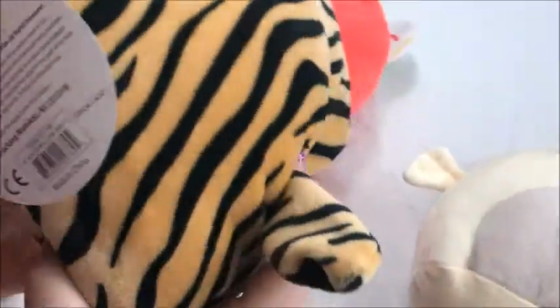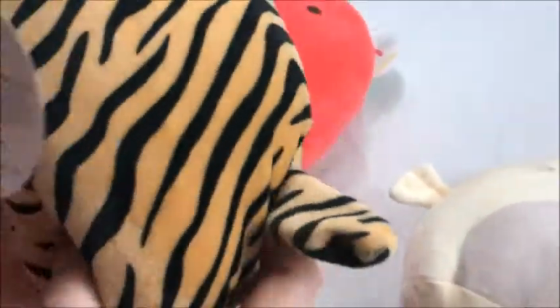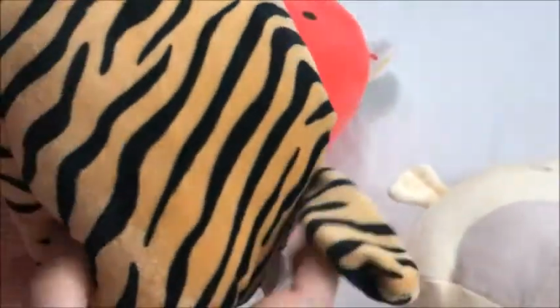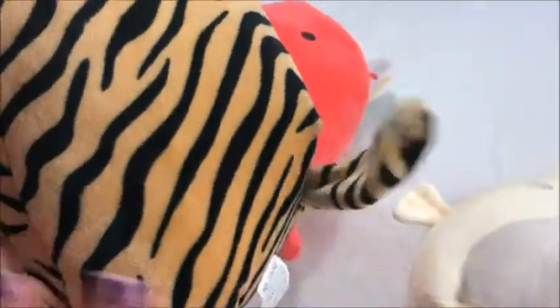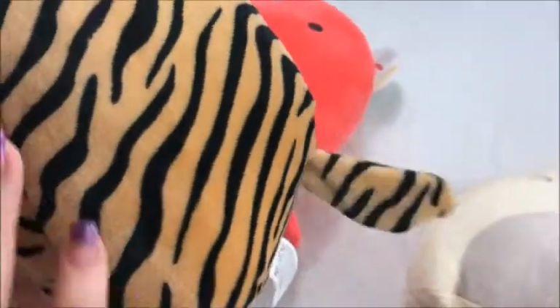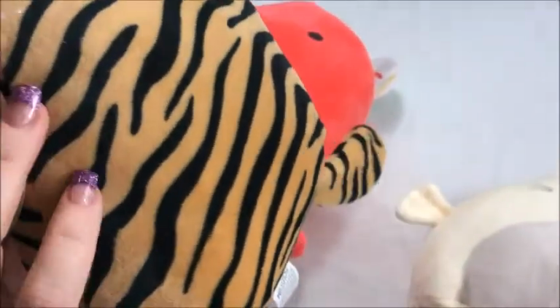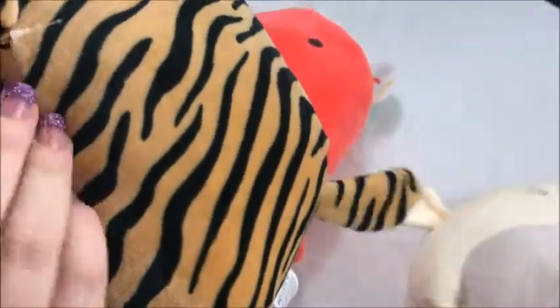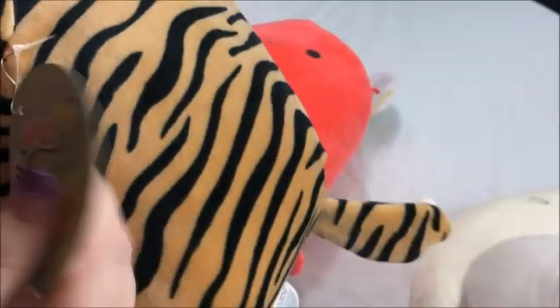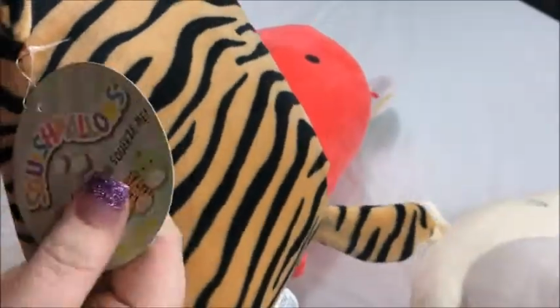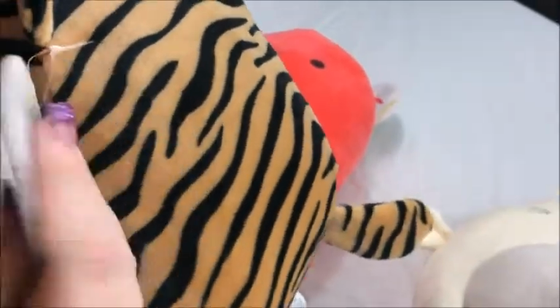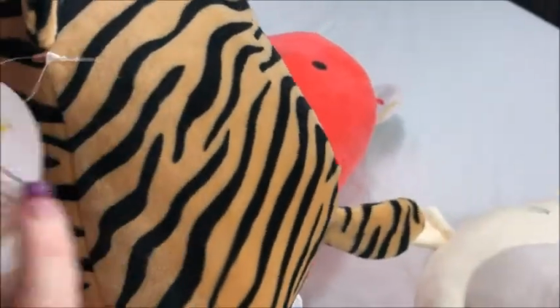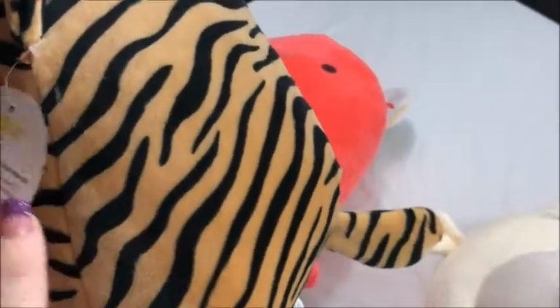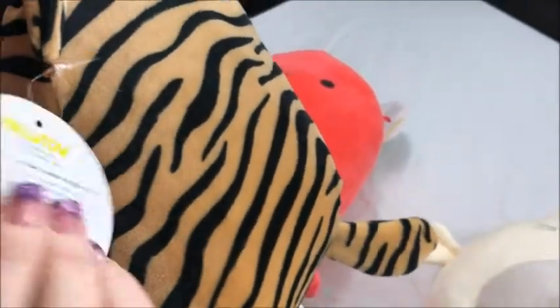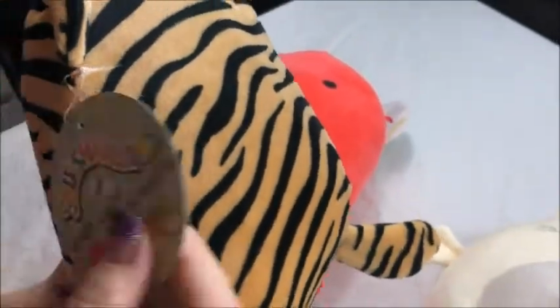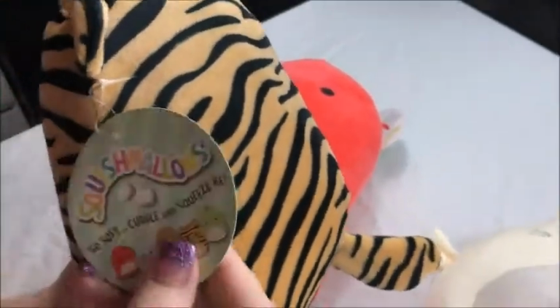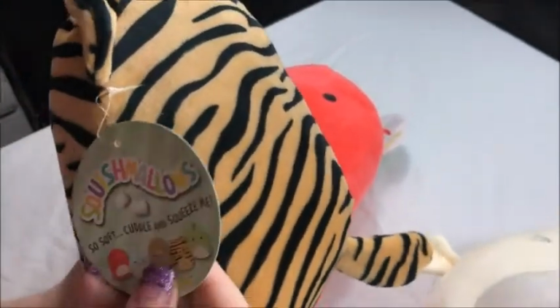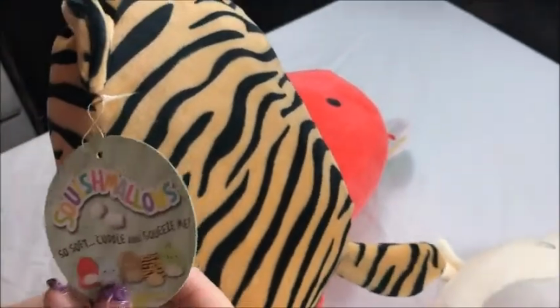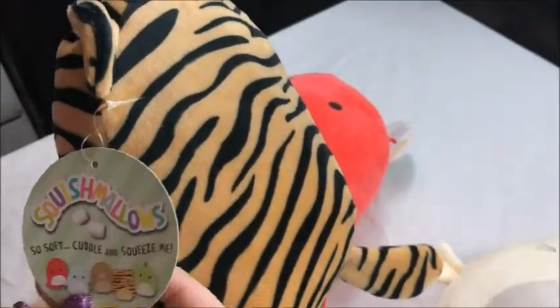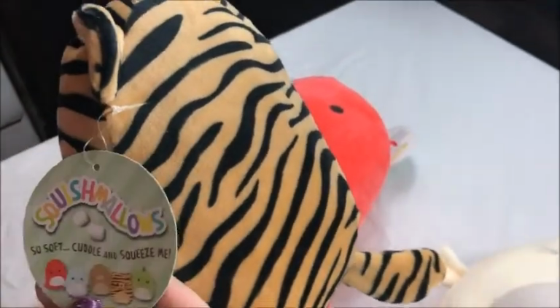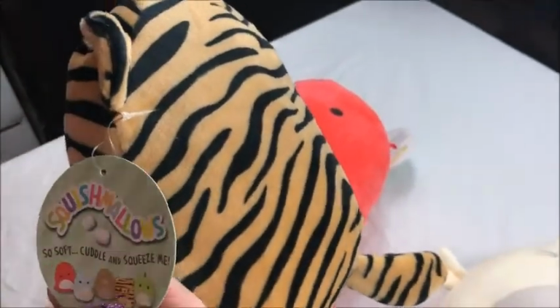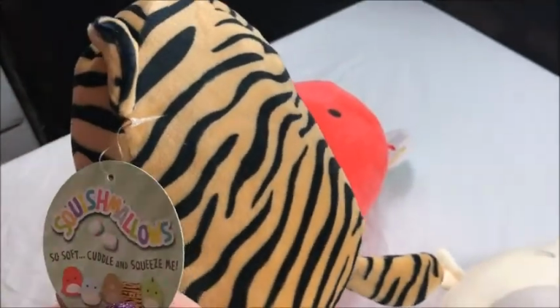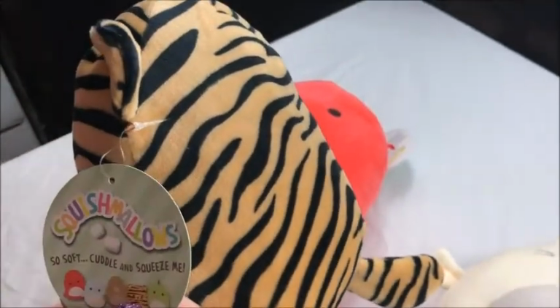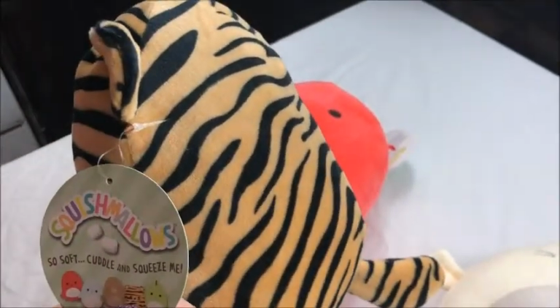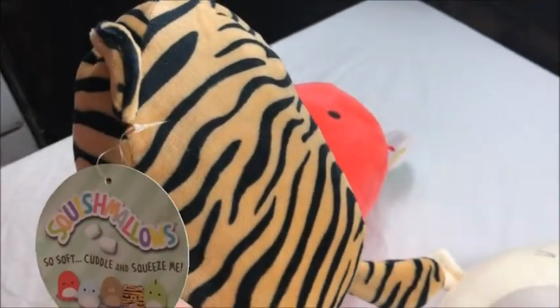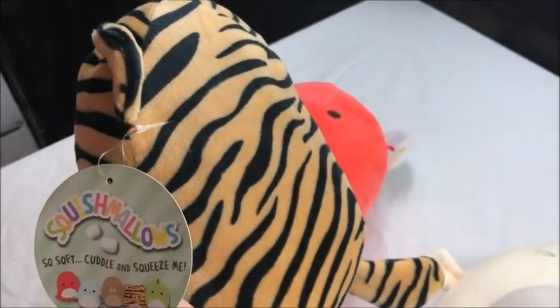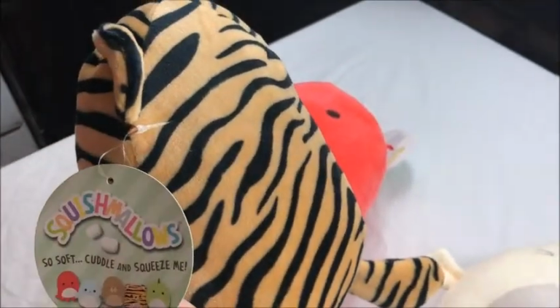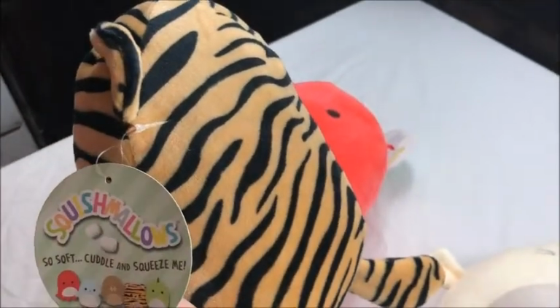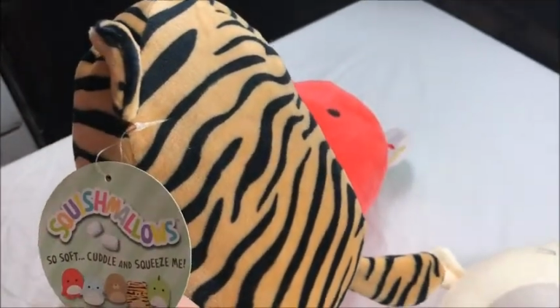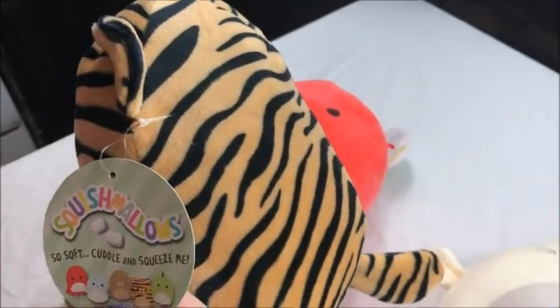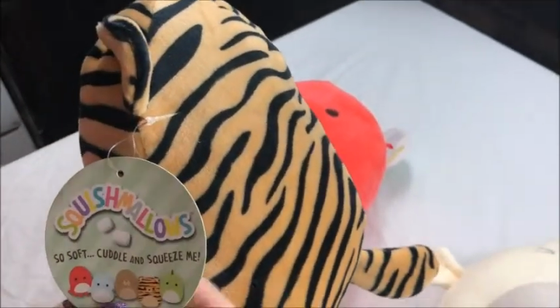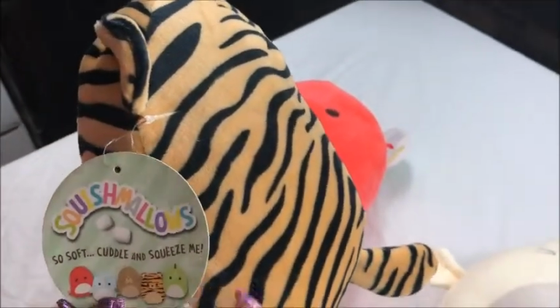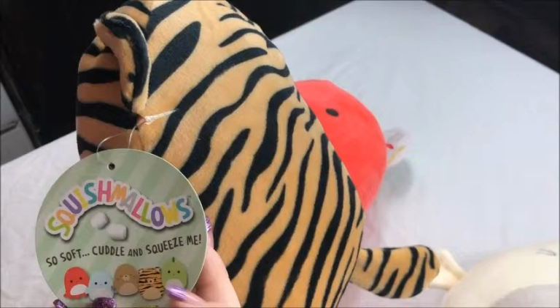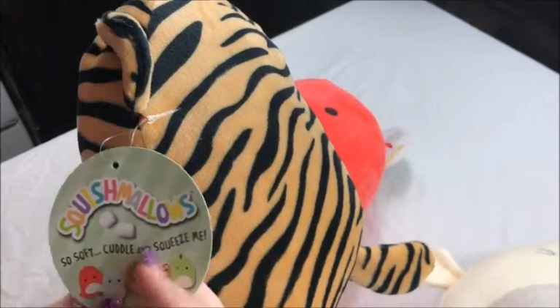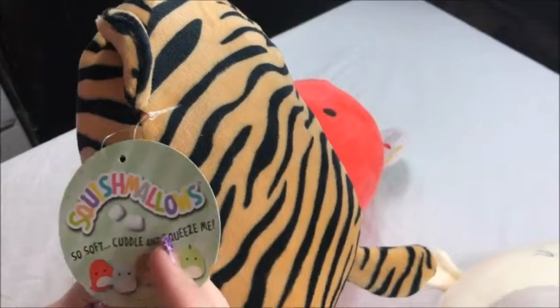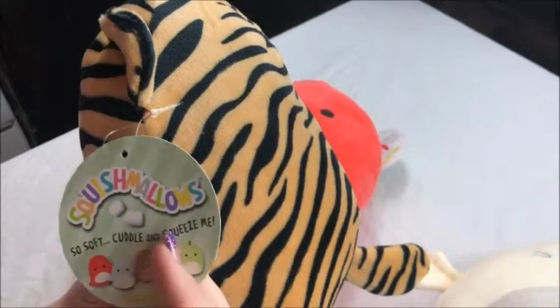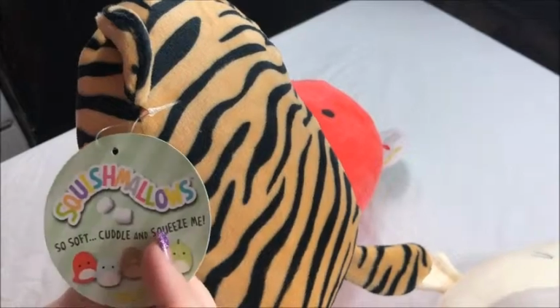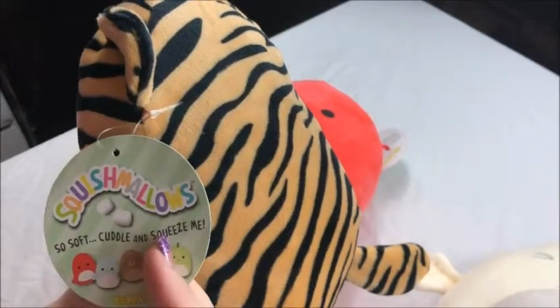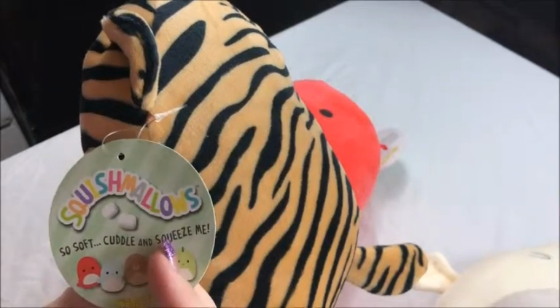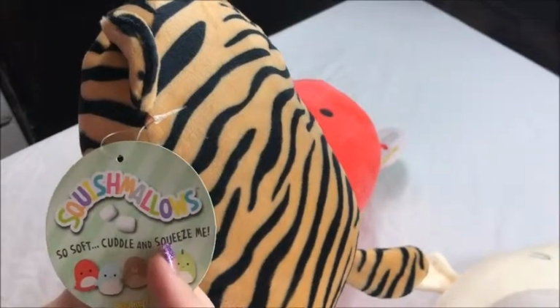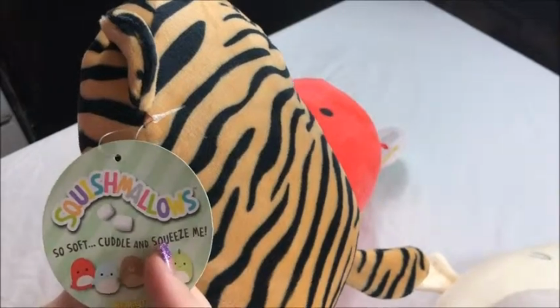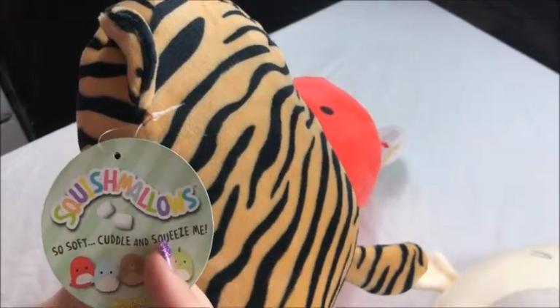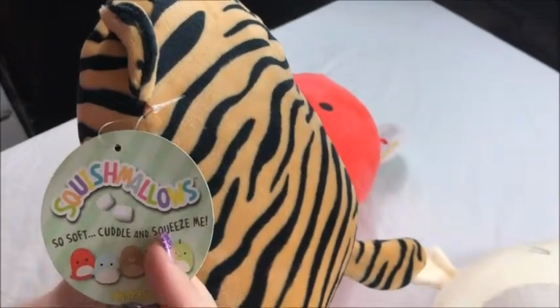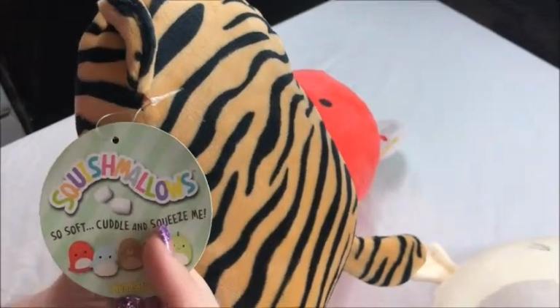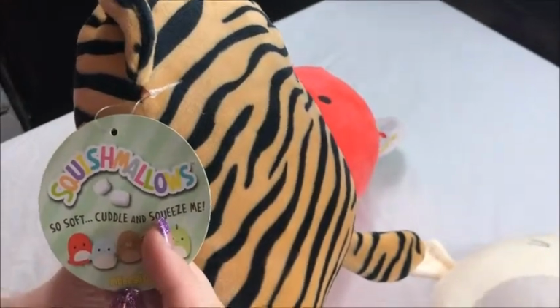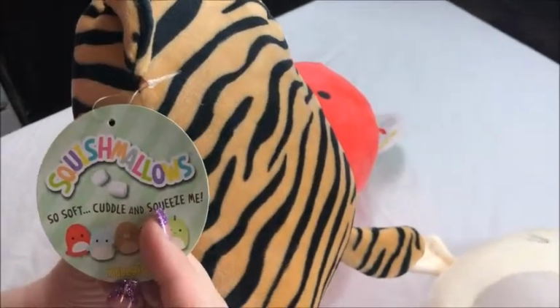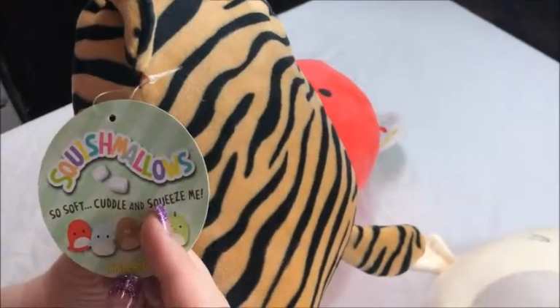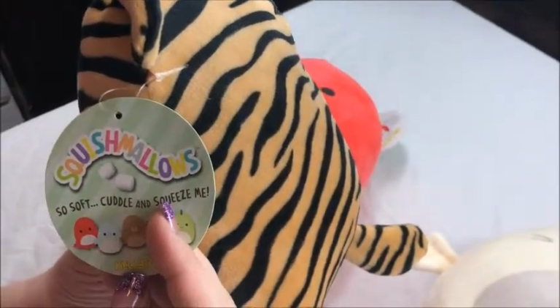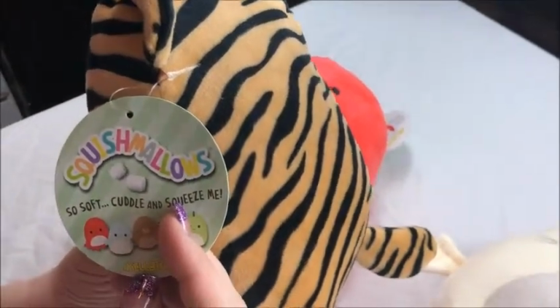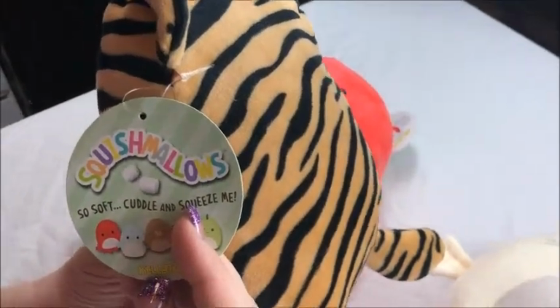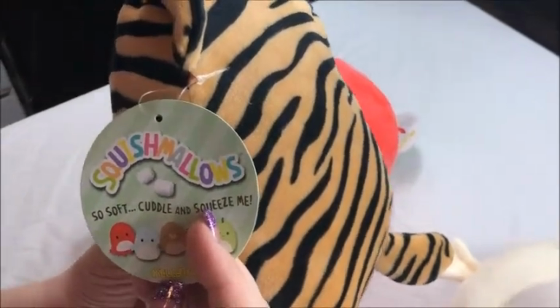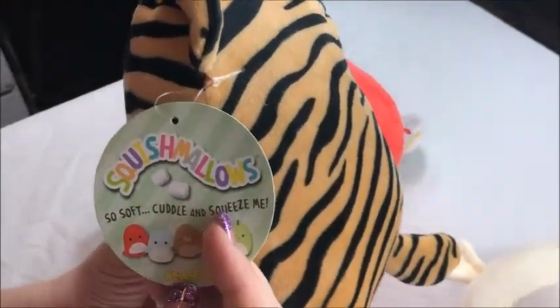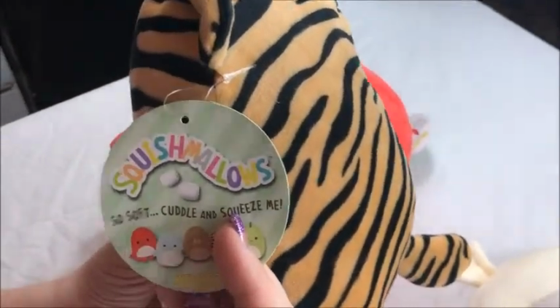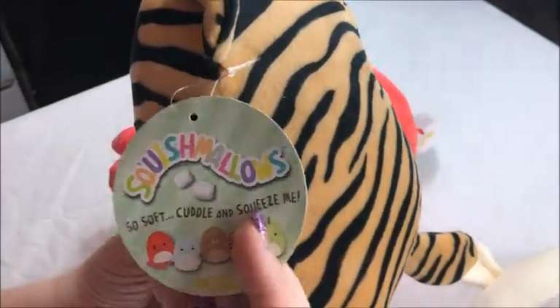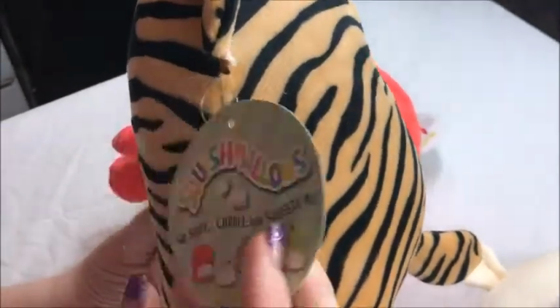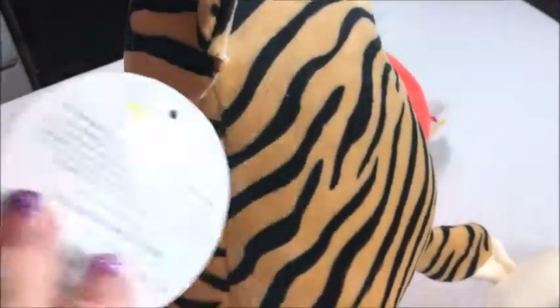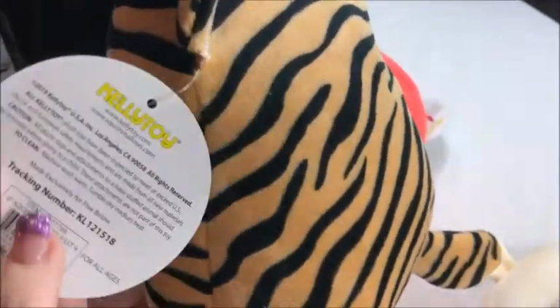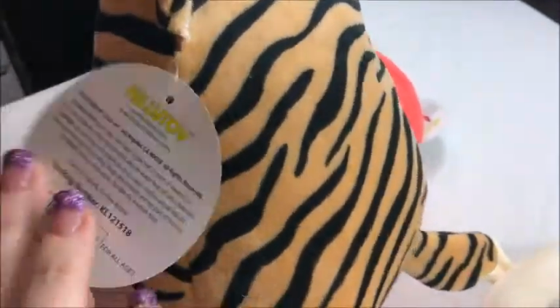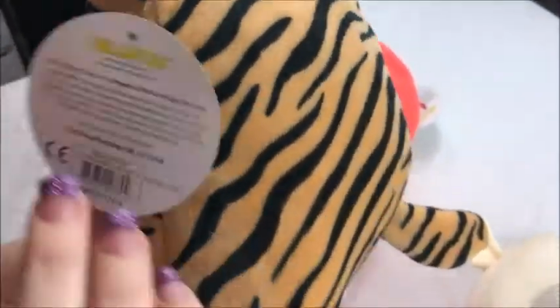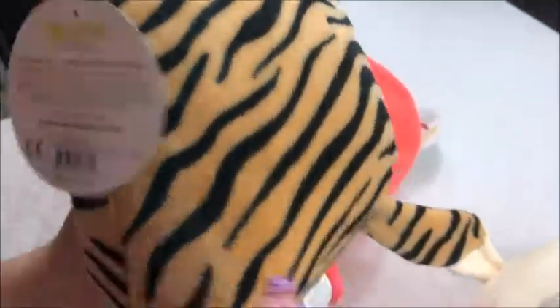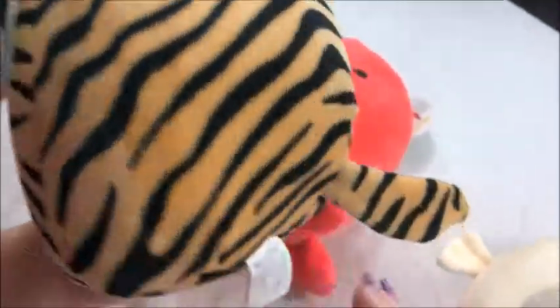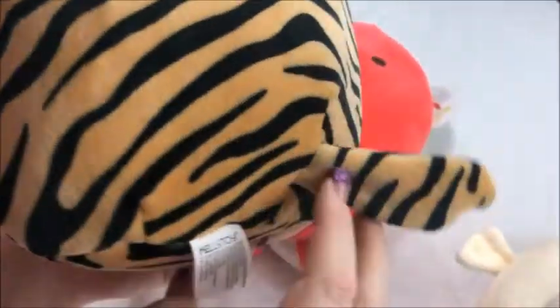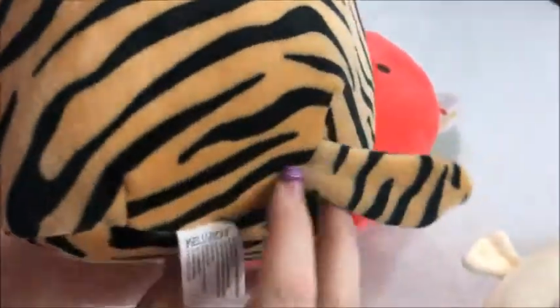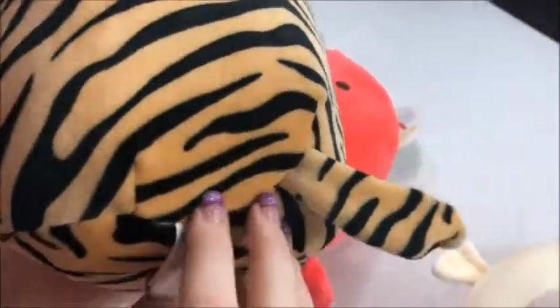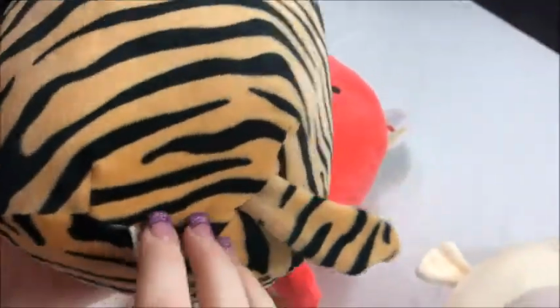Like I said, these ones don't have the stories. They do have the Squishmallow tags. I forgot to mention, Kelly Toy is who makes them, and then they have the basic little tag on them.